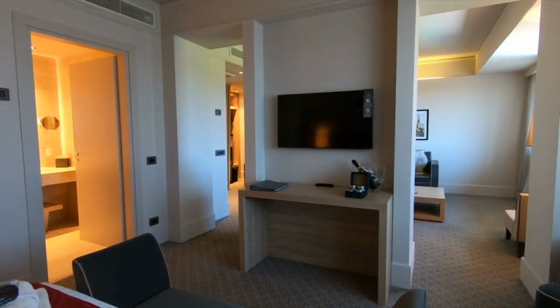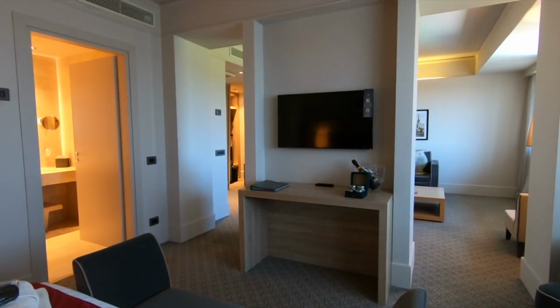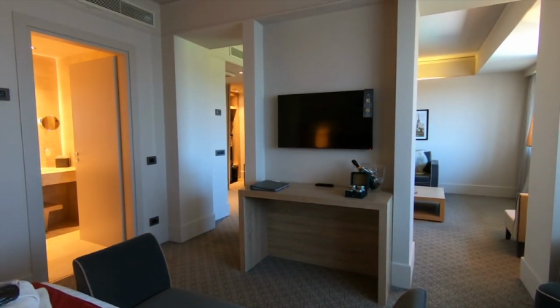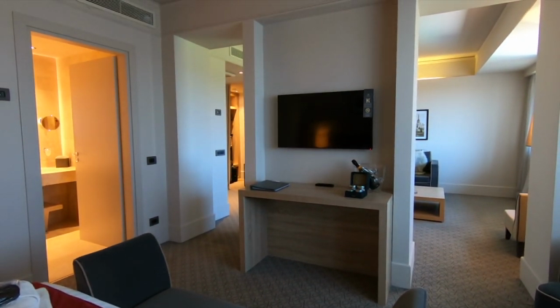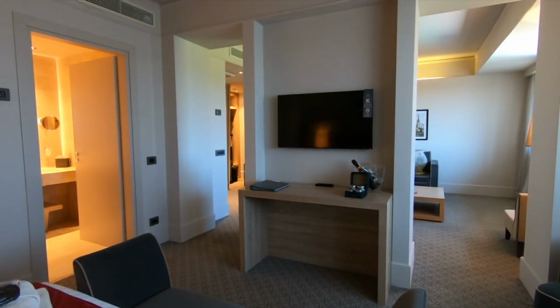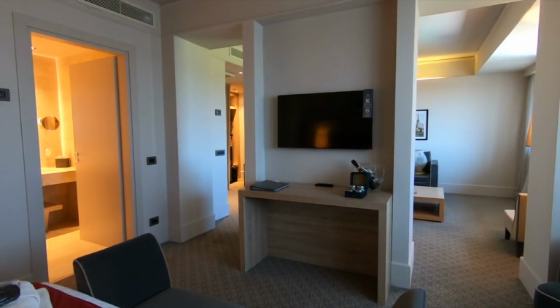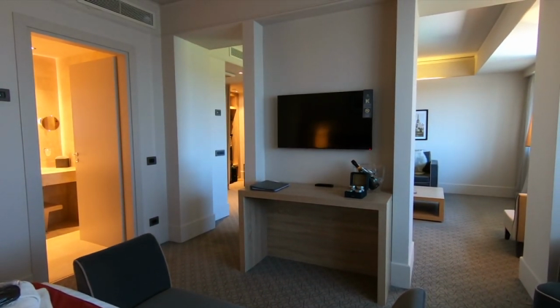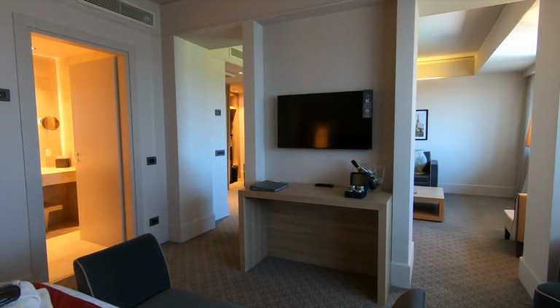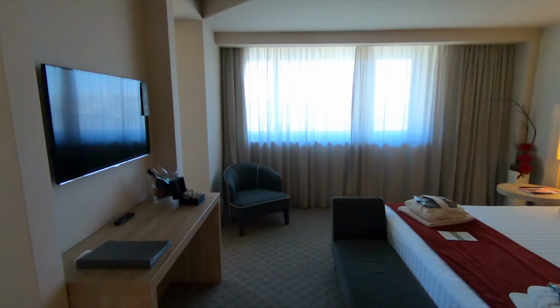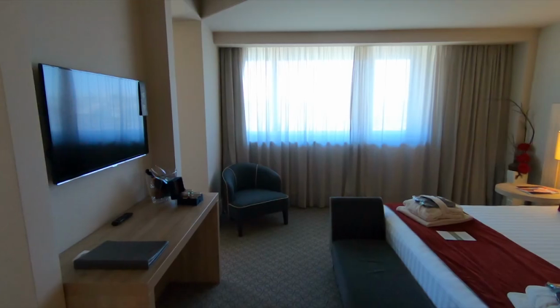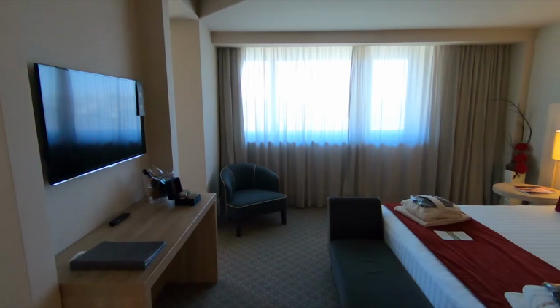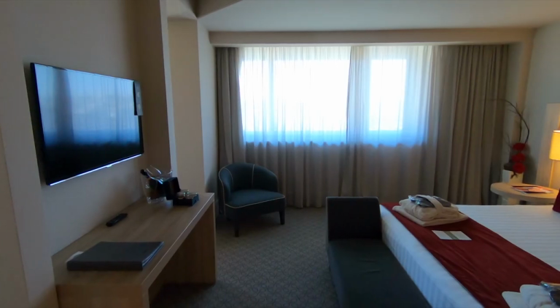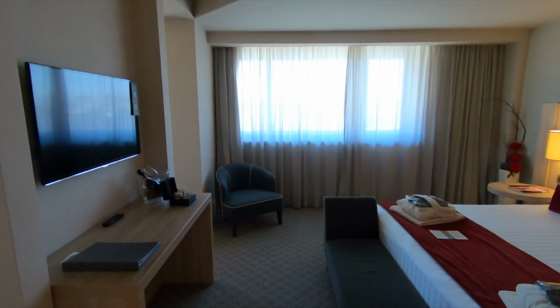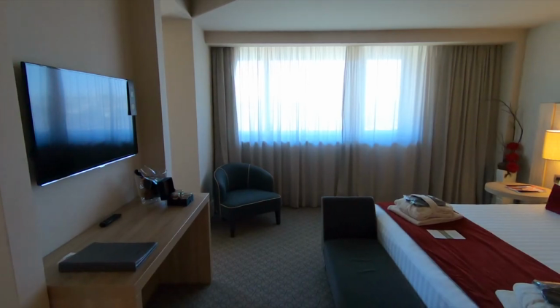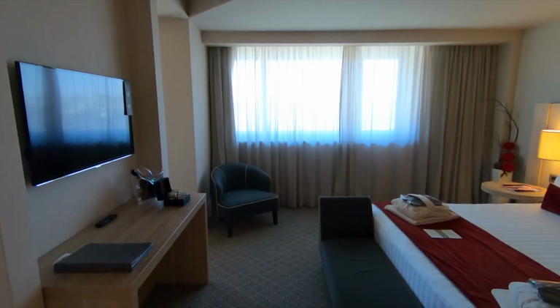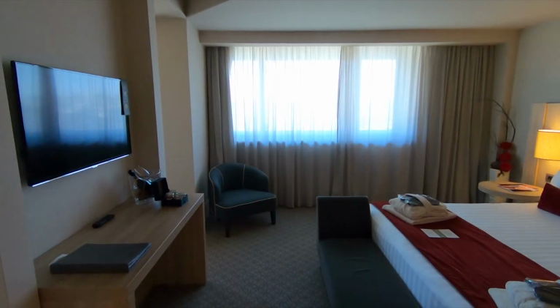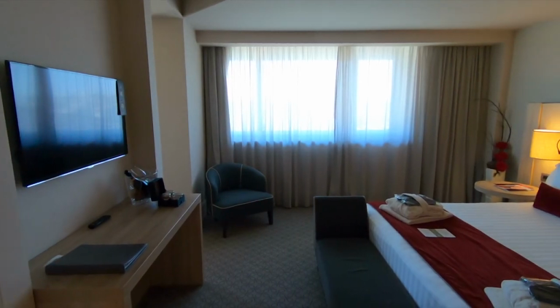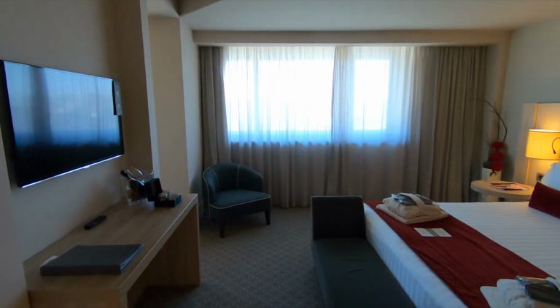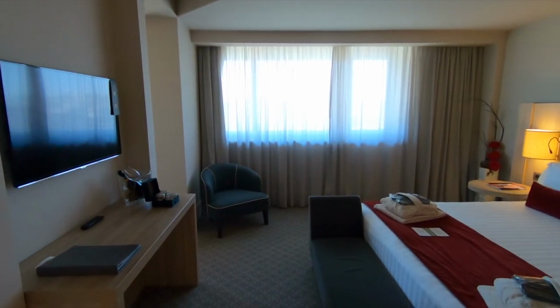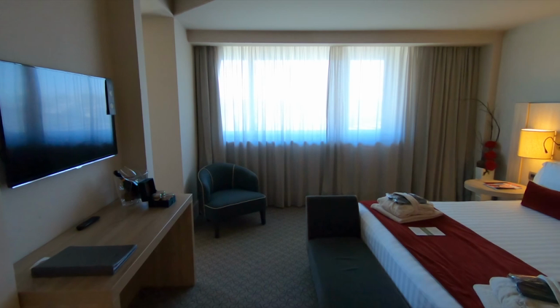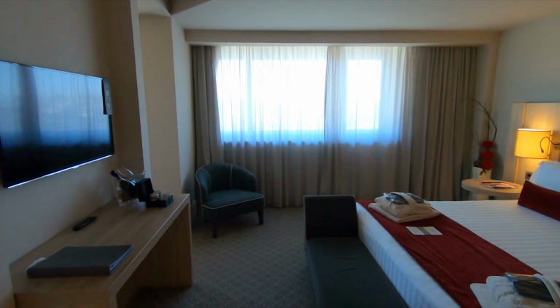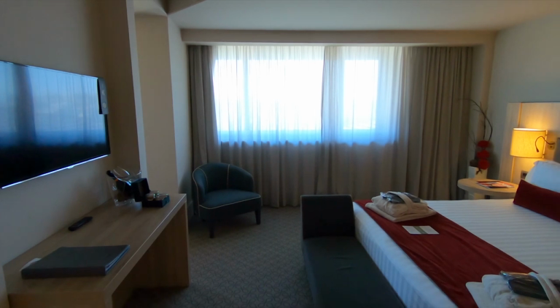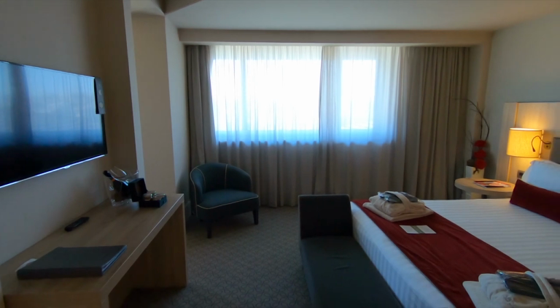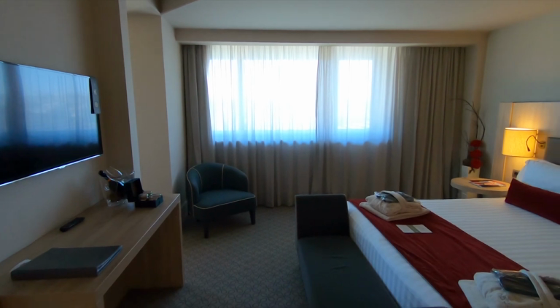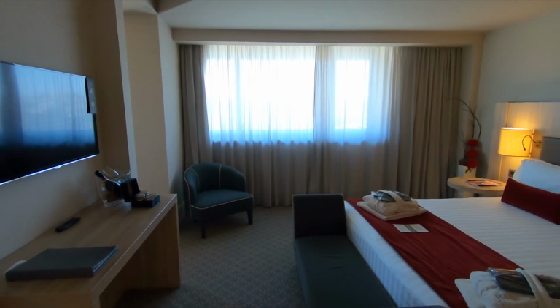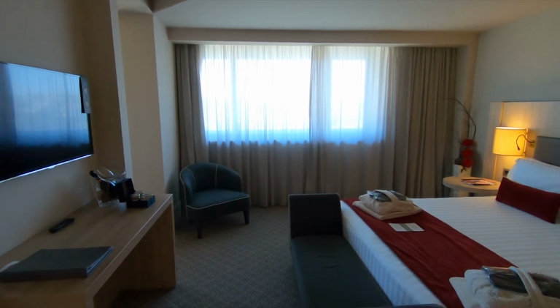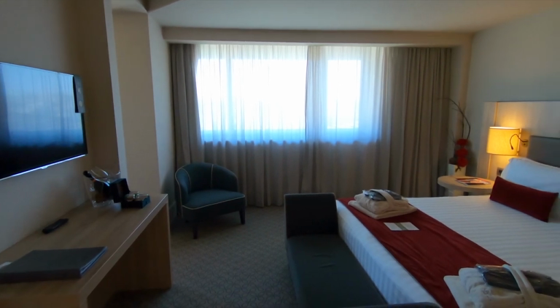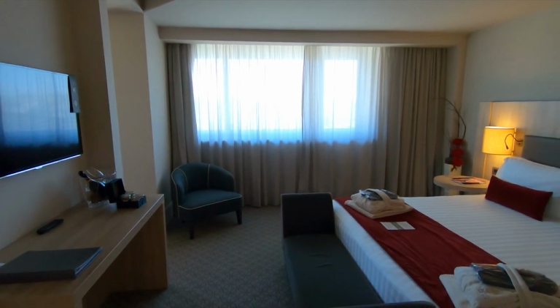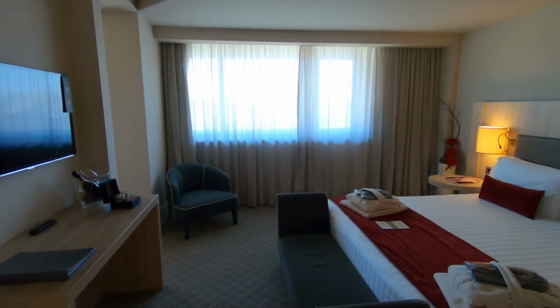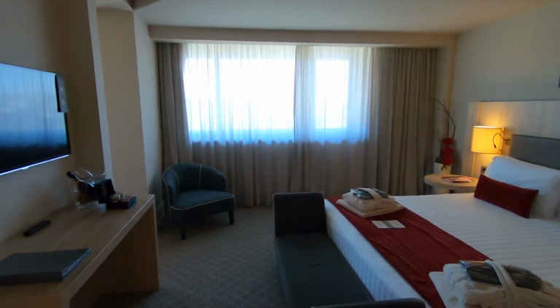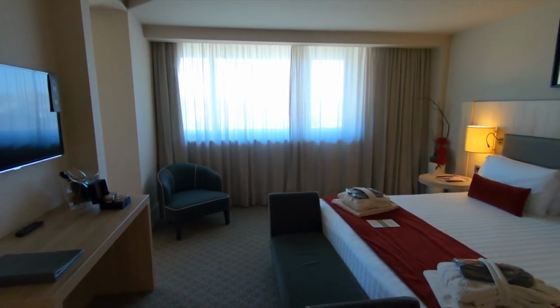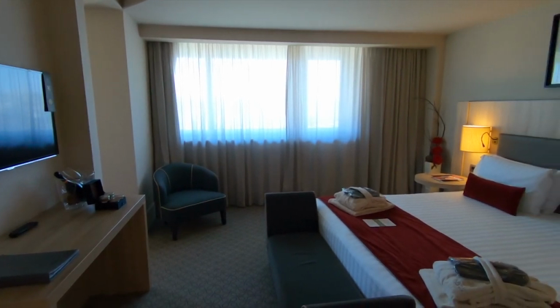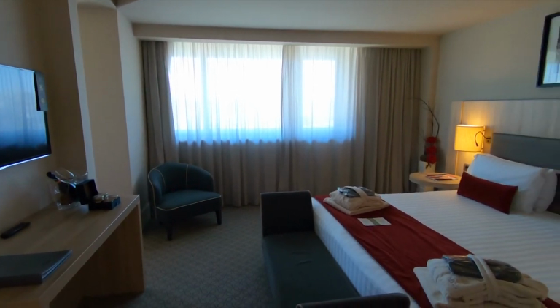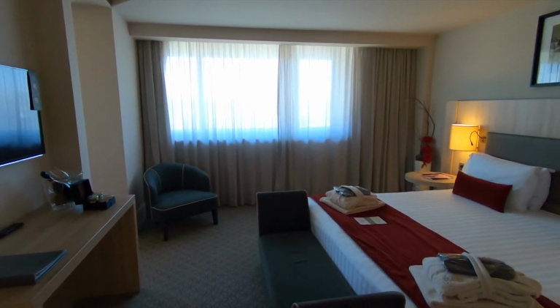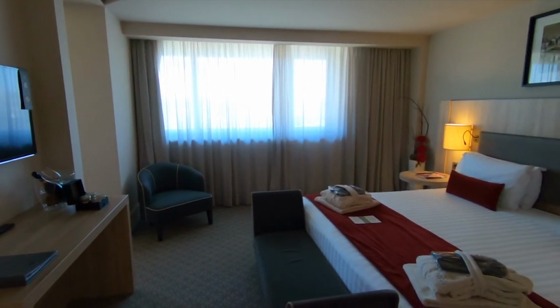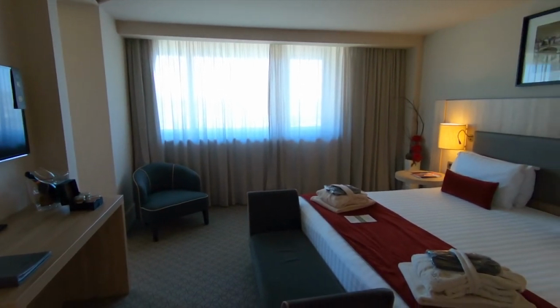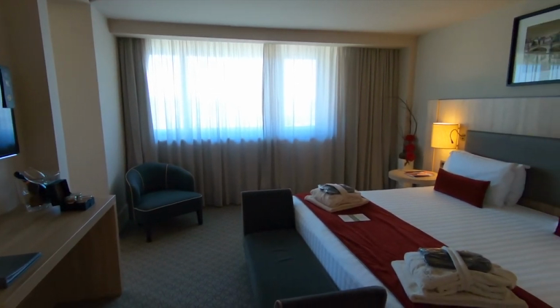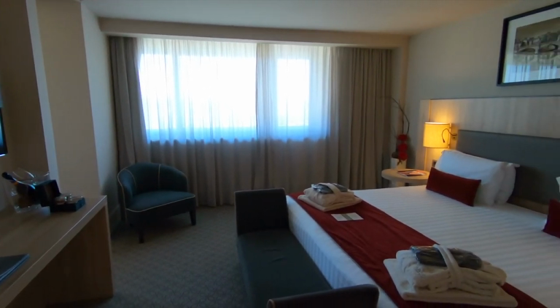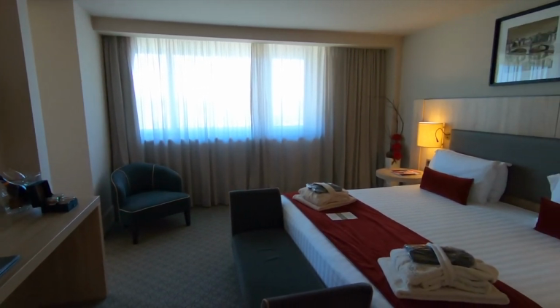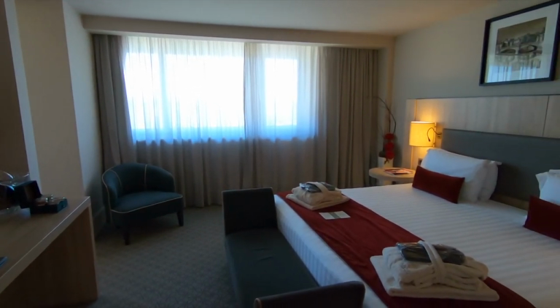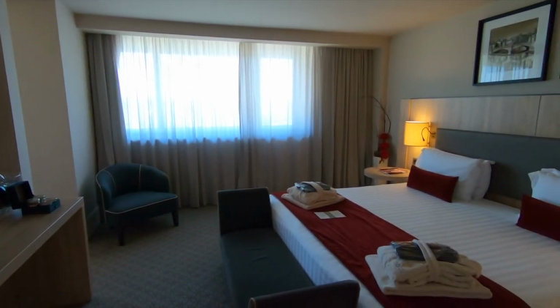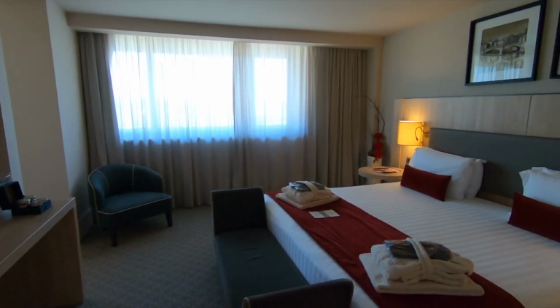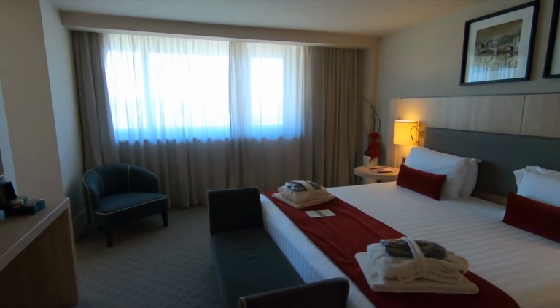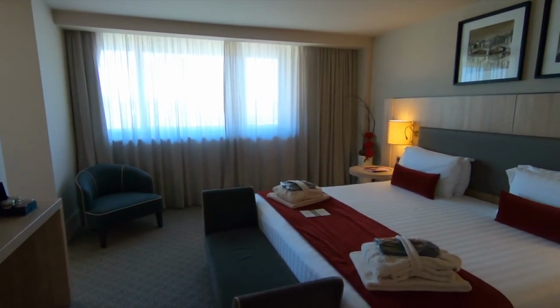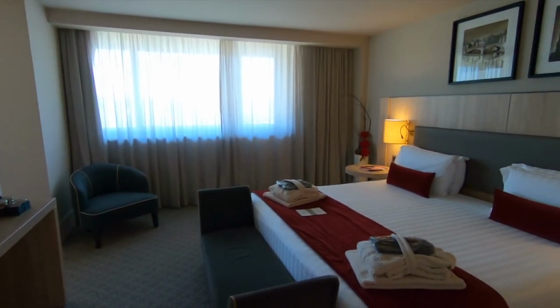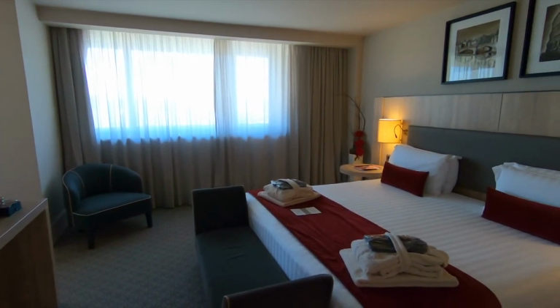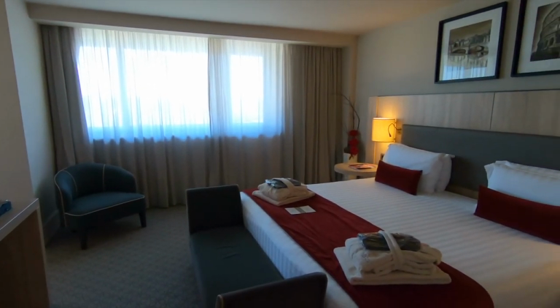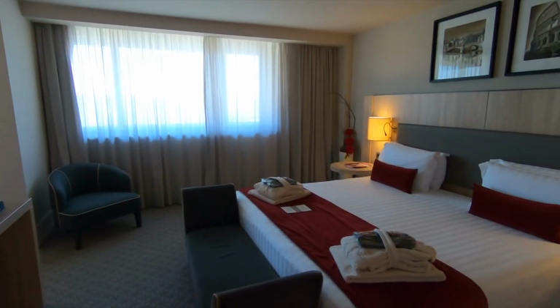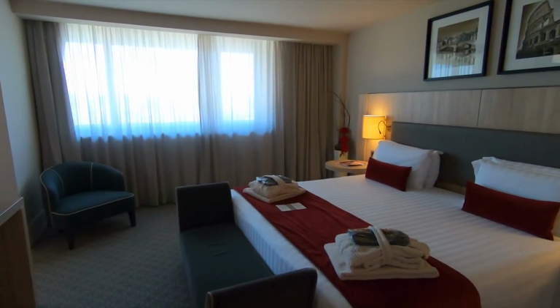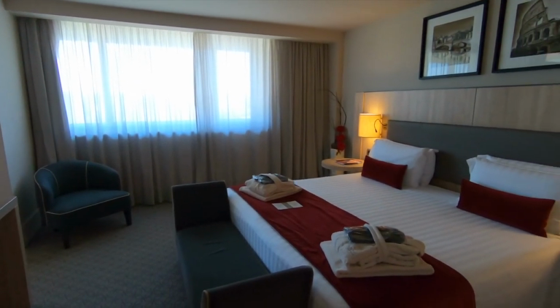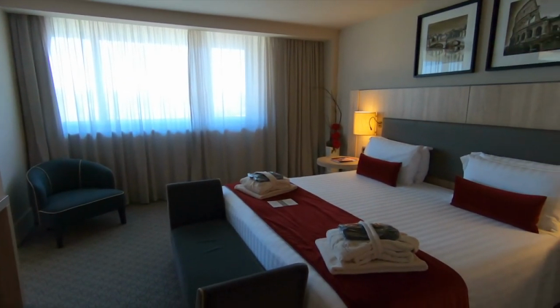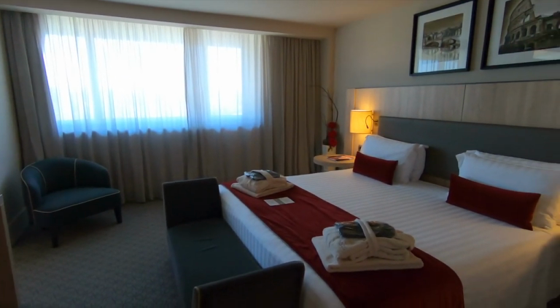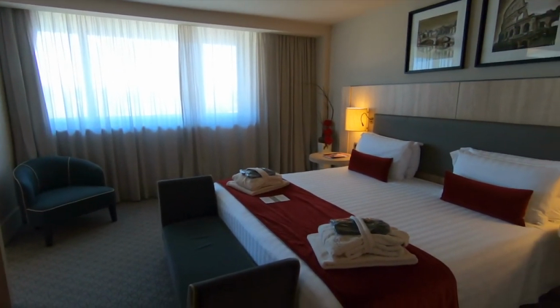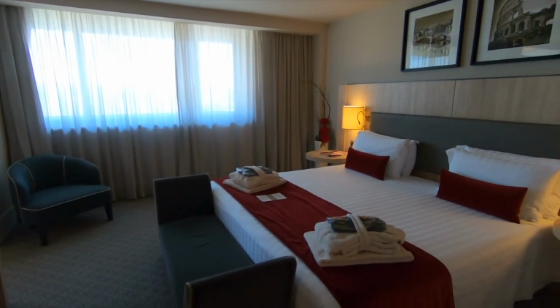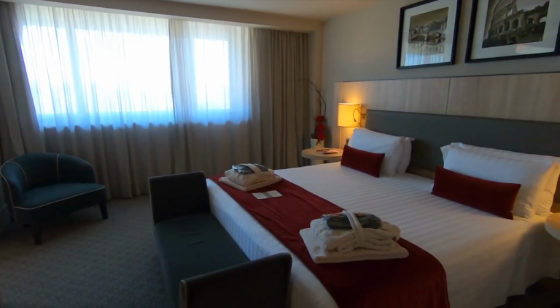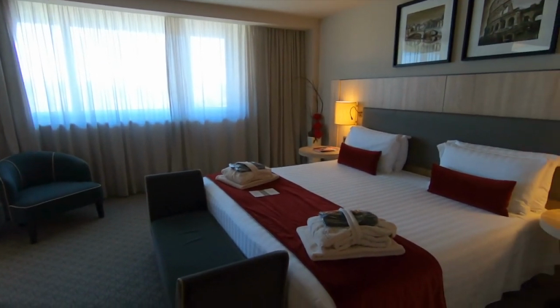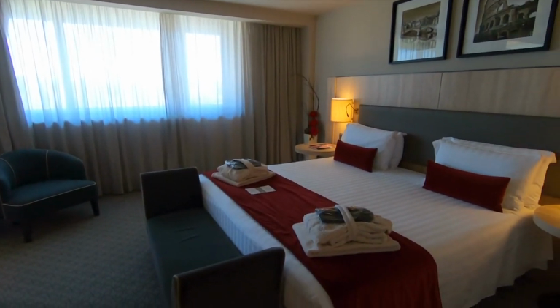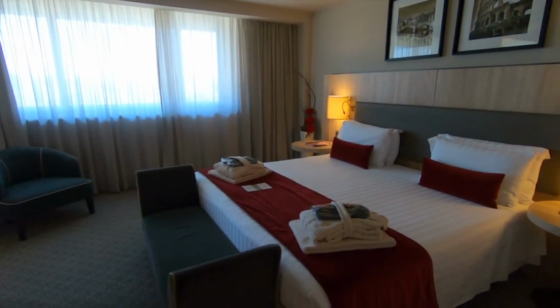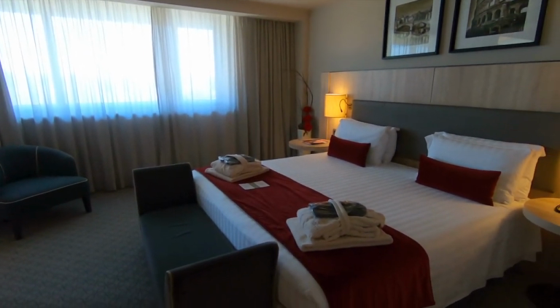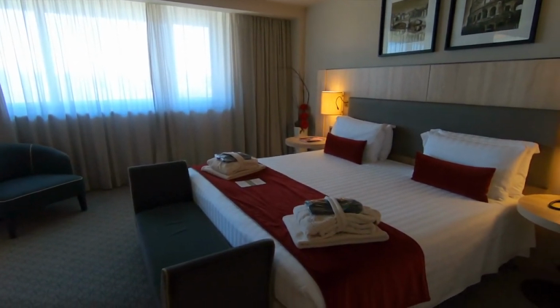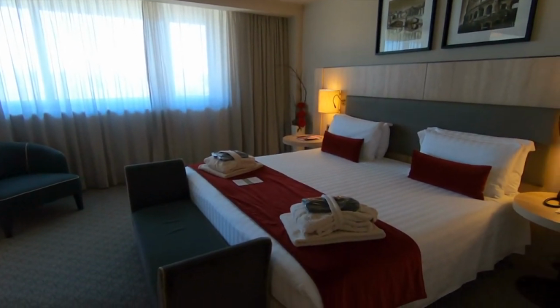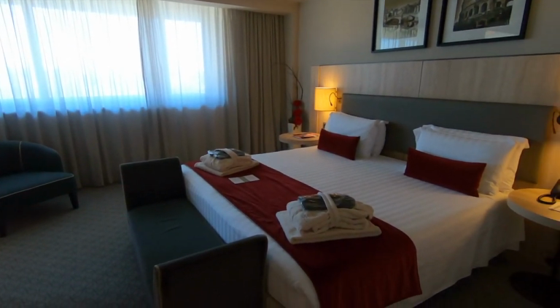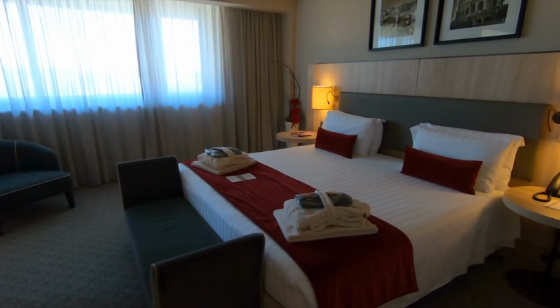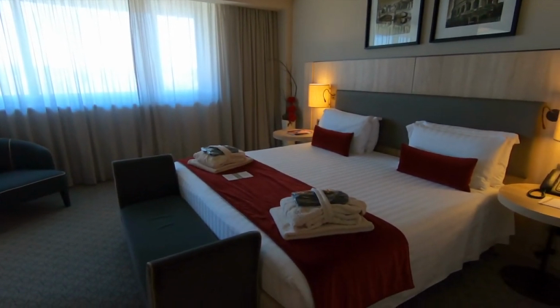There are spa robes and yet another flat screen TV and more desk space. Here's a look at the sitting area and window, which, by the way, has terrific views. We'll come back to the view a little later.